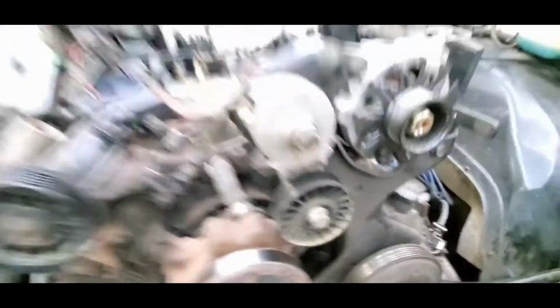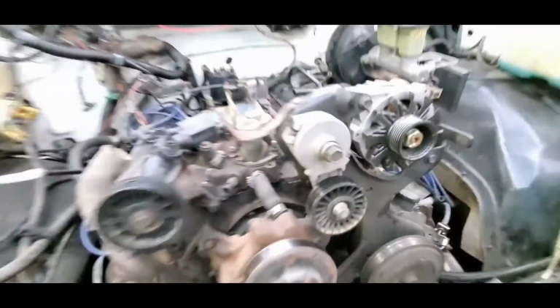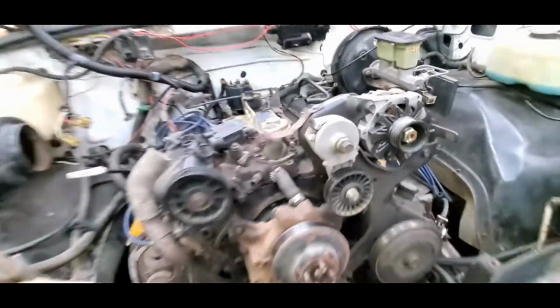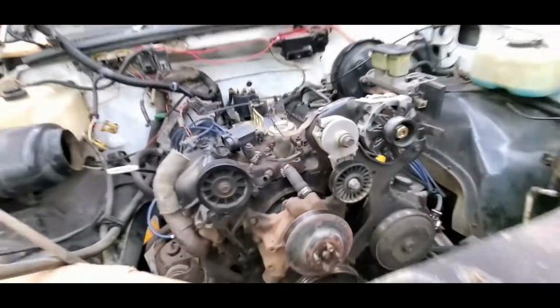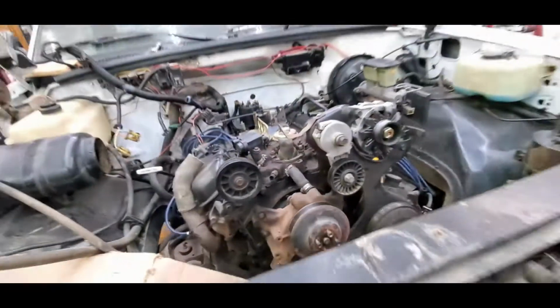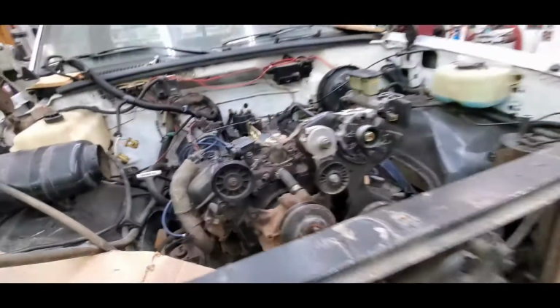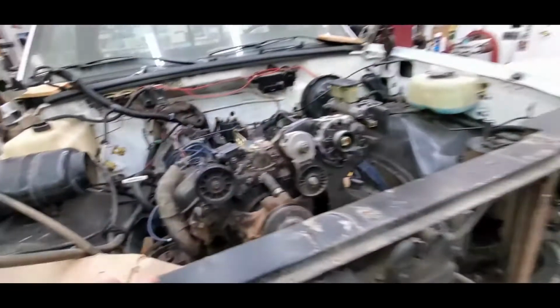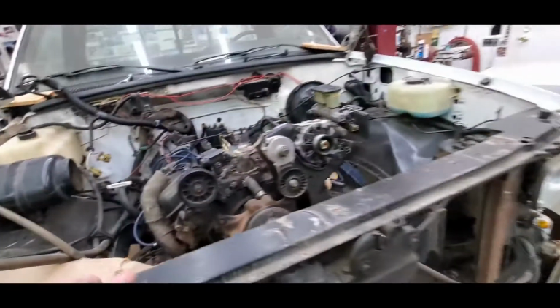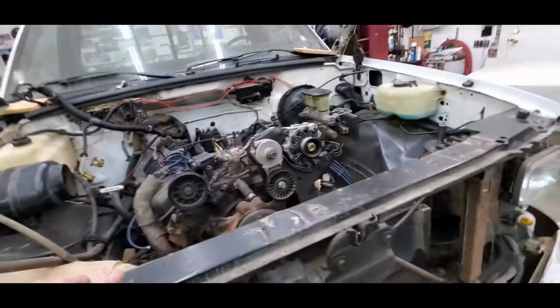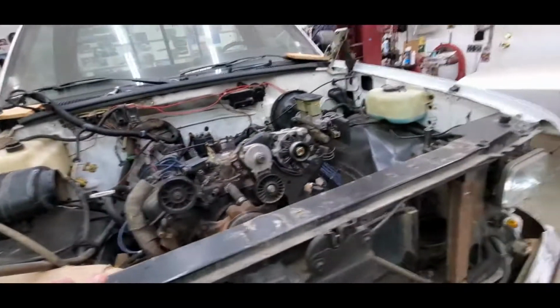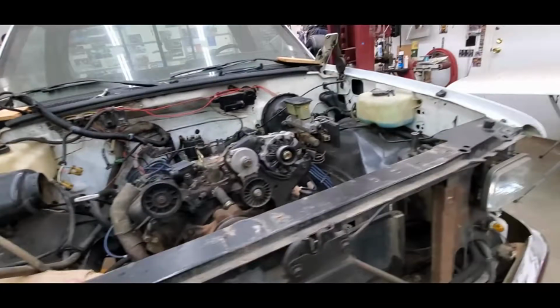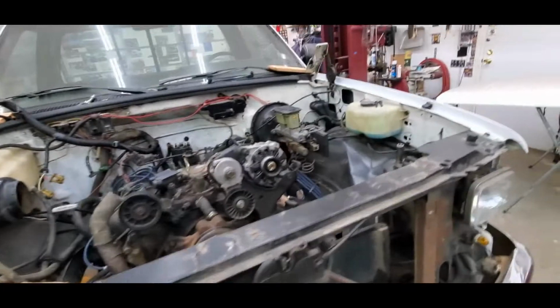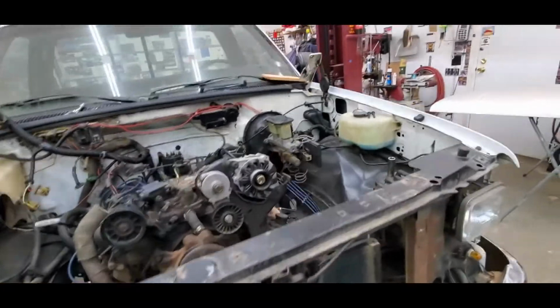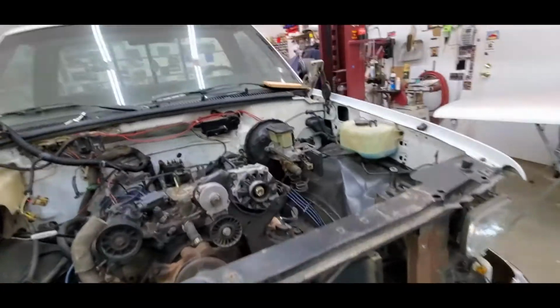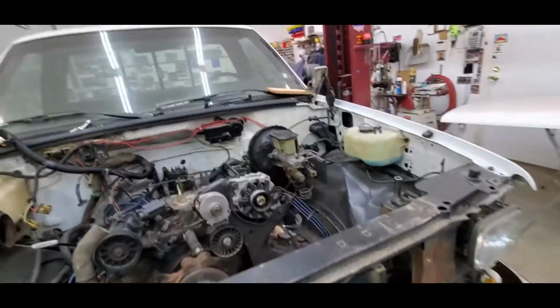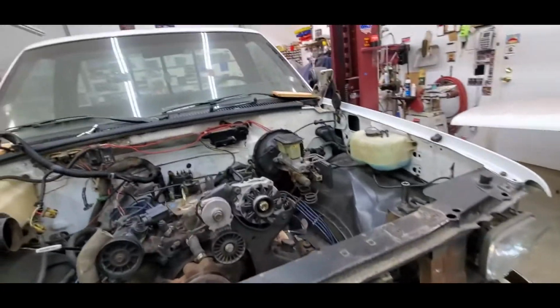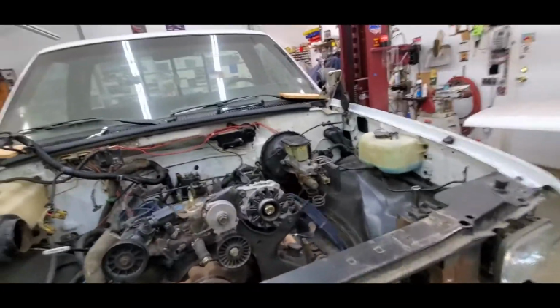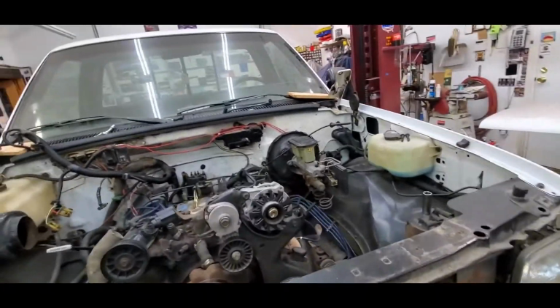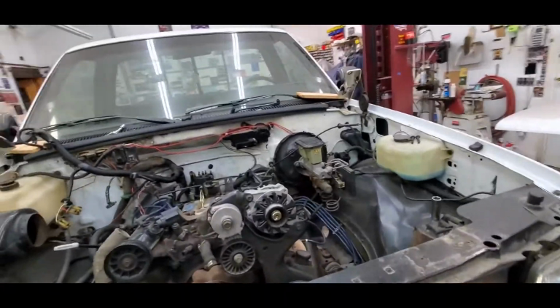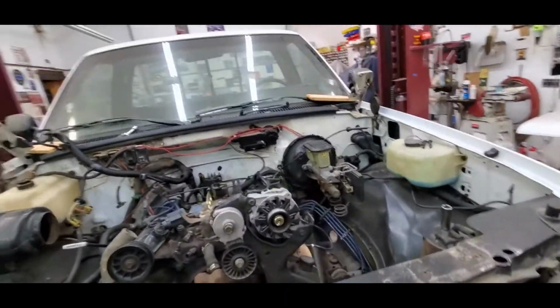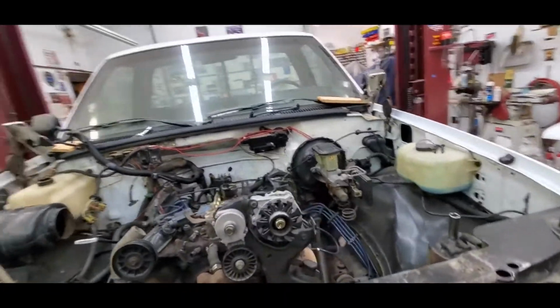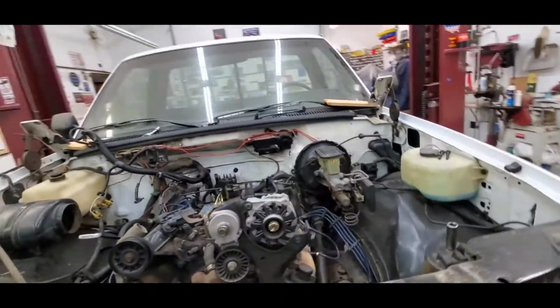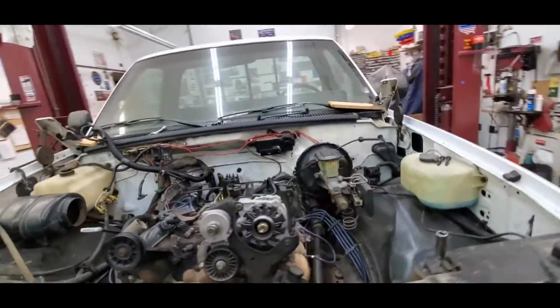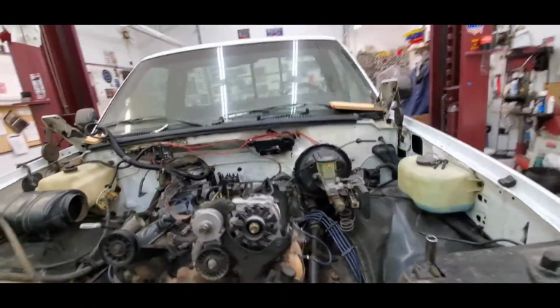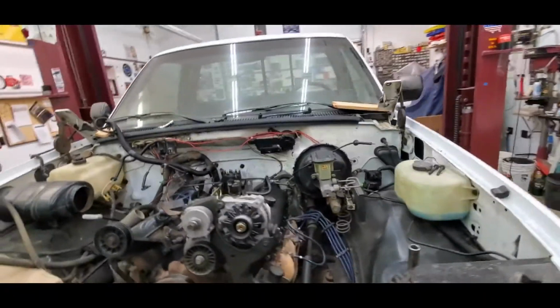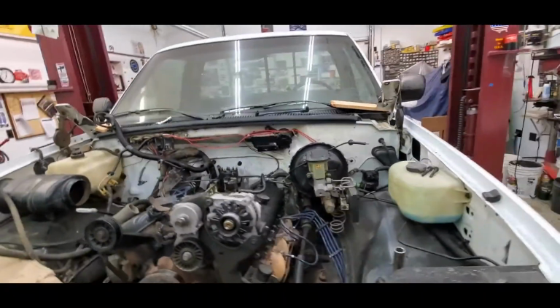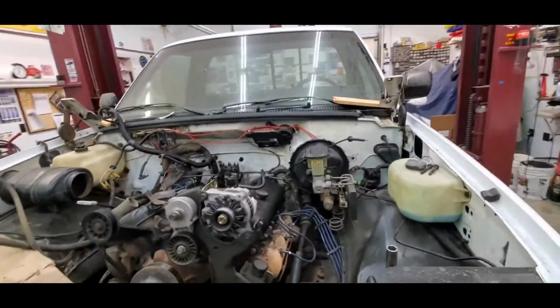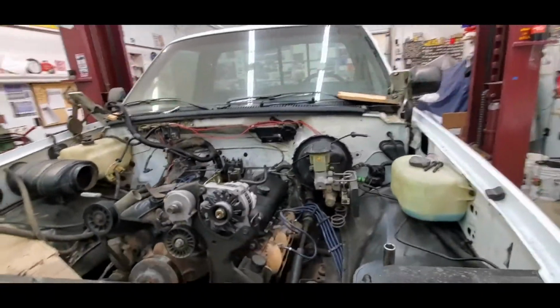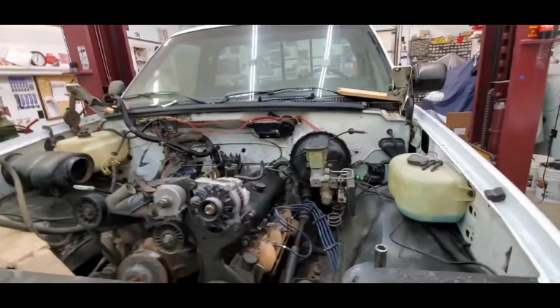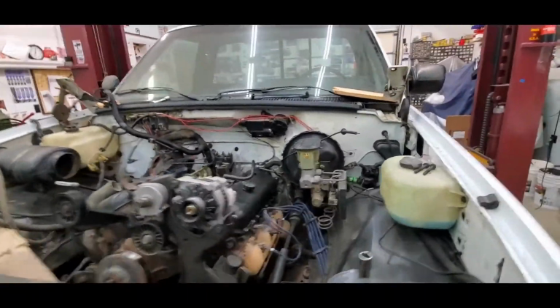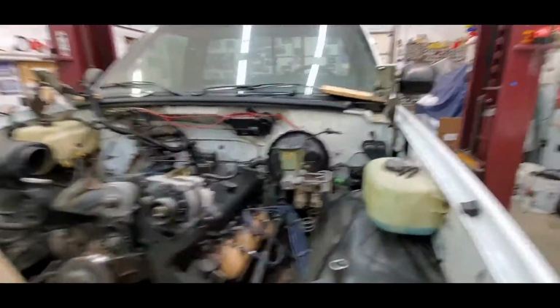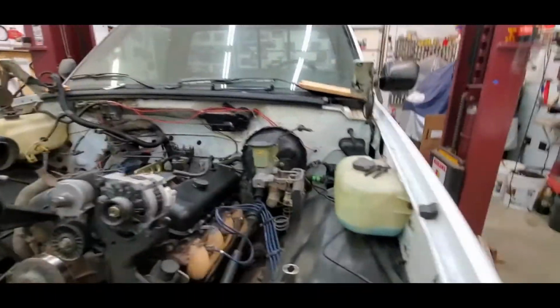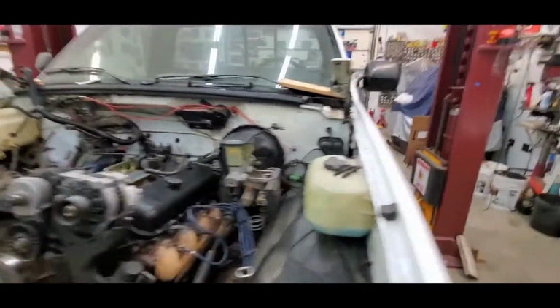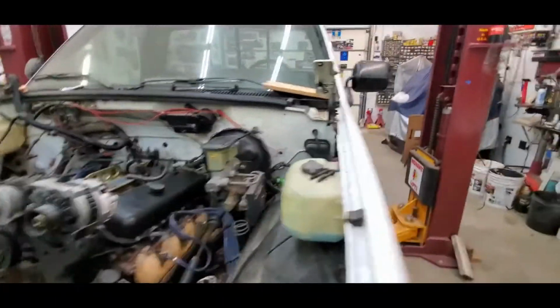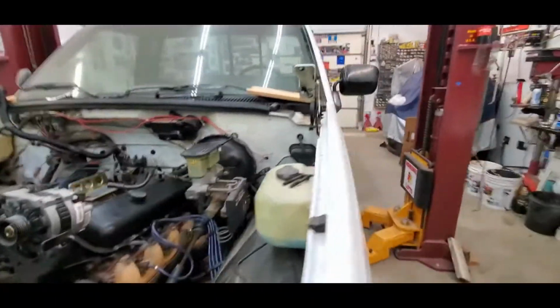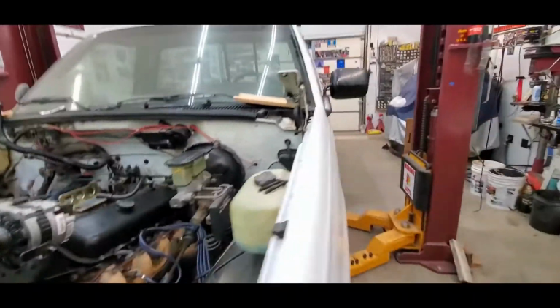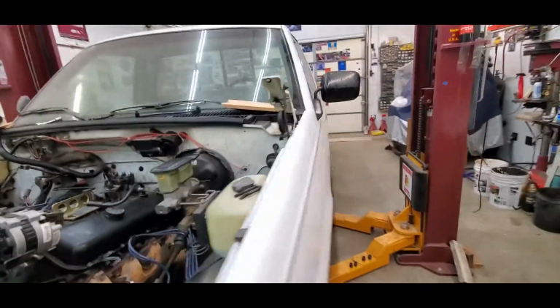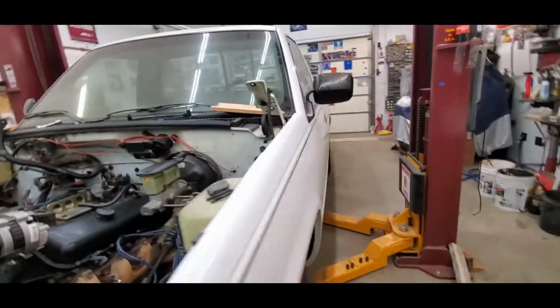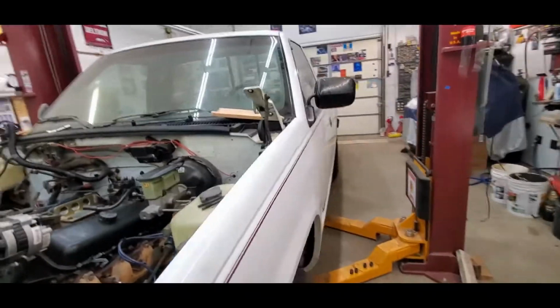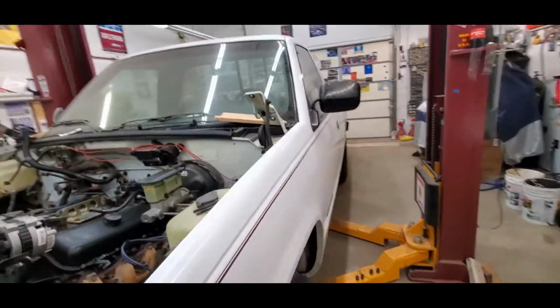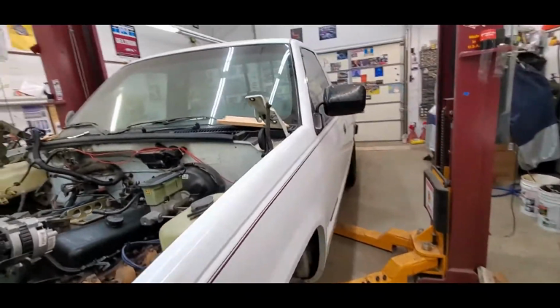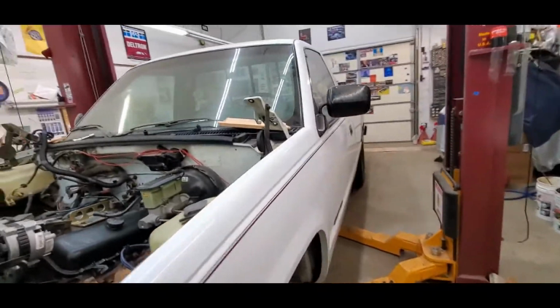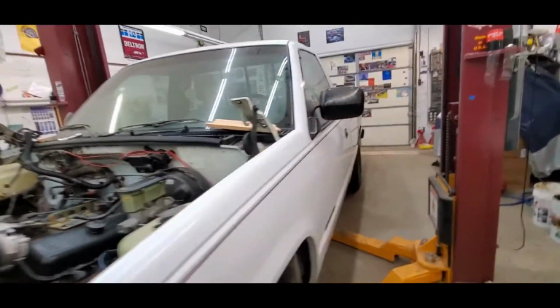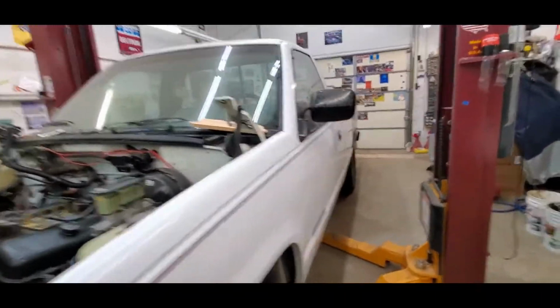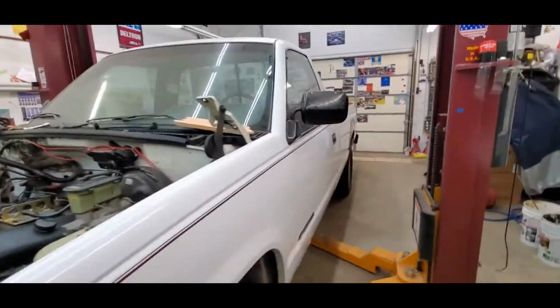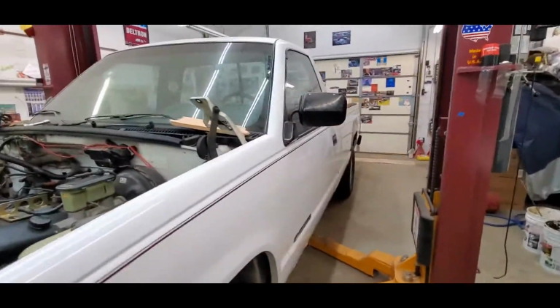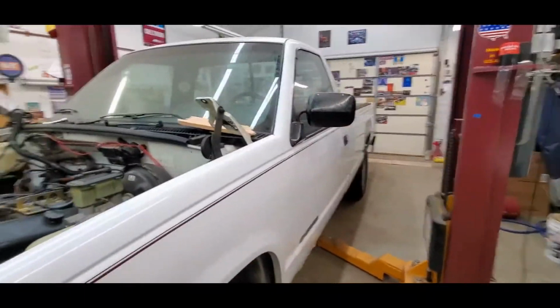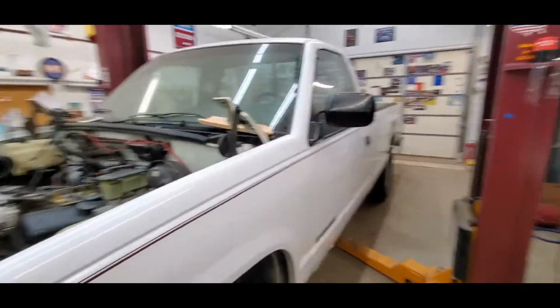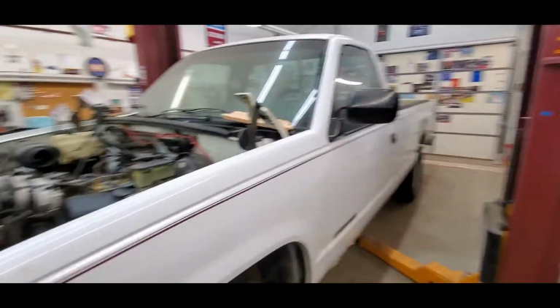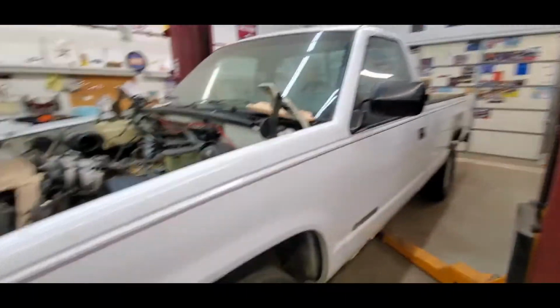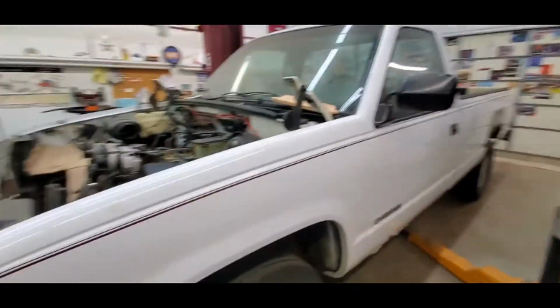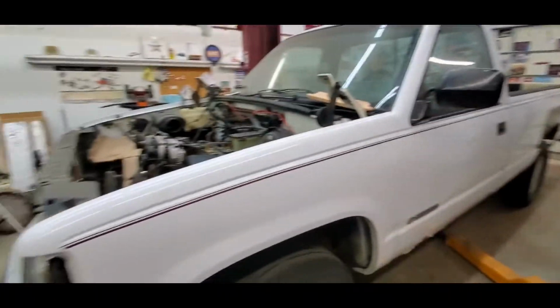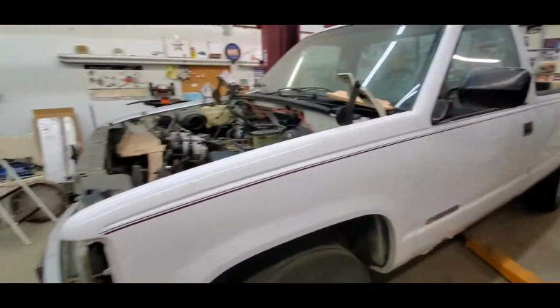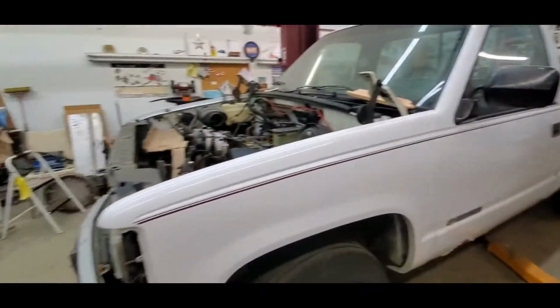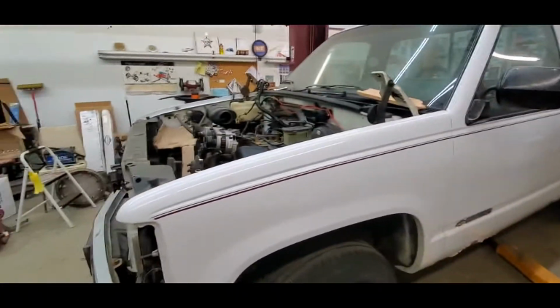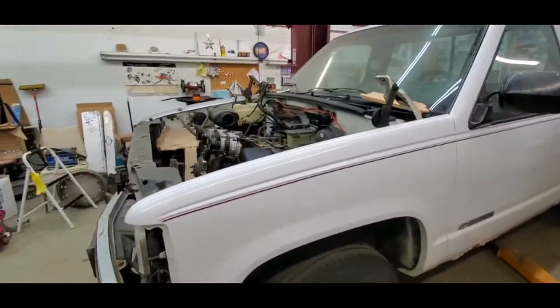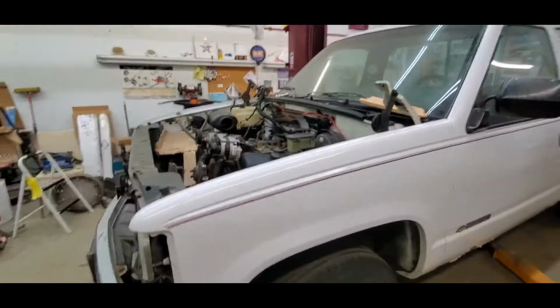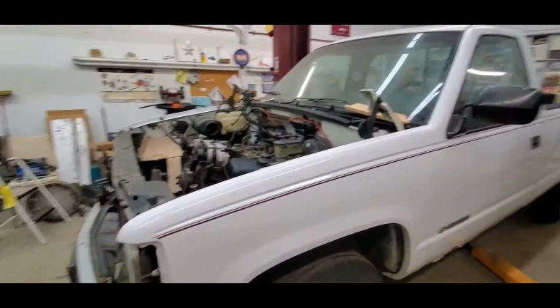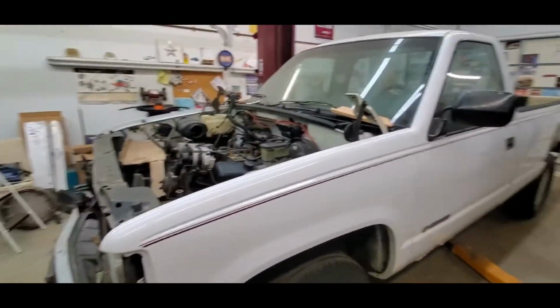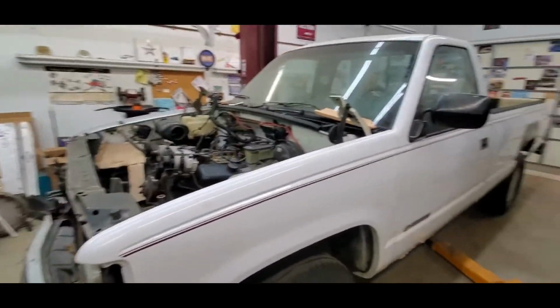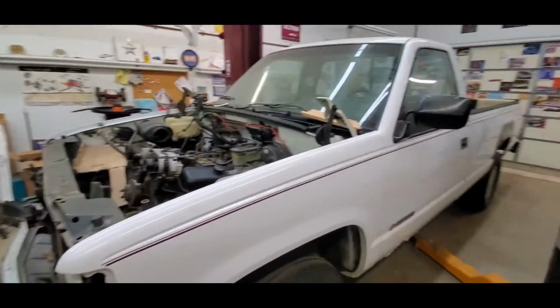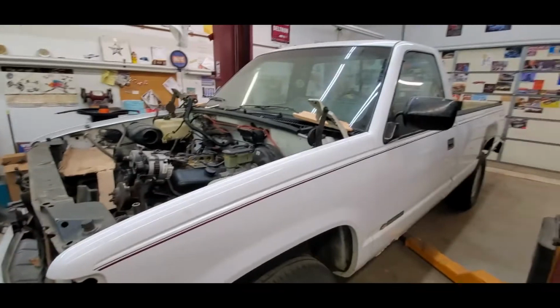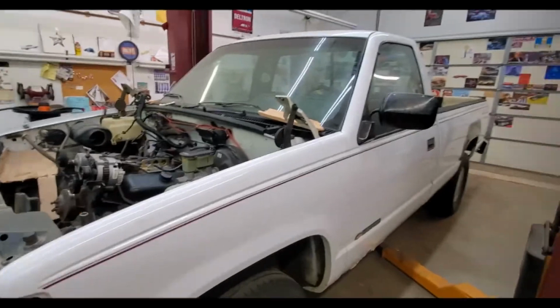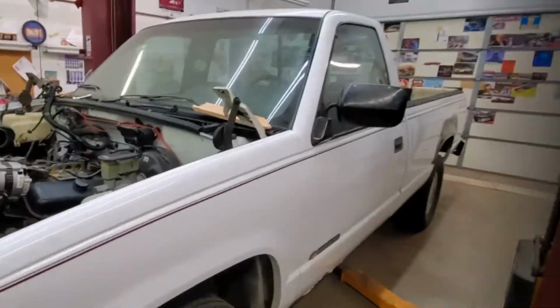Yeah, we're done — we can't even work on this anymore. It's got a cracked power steering pulley and we all know how fun those aren't to change.